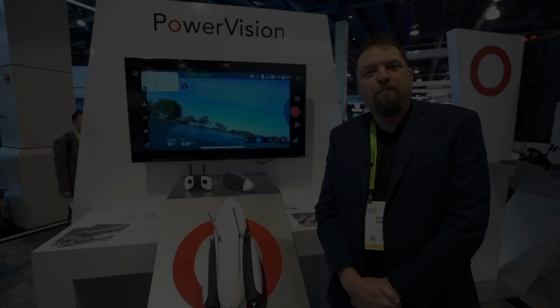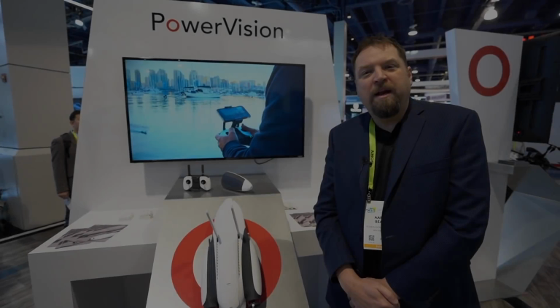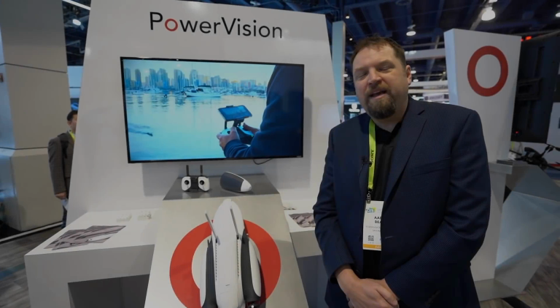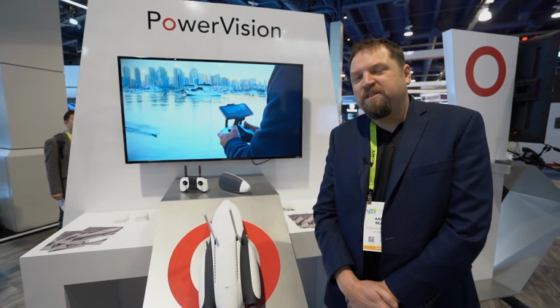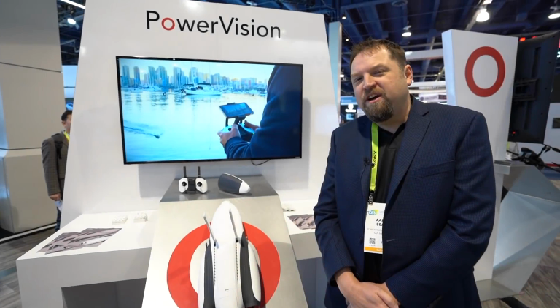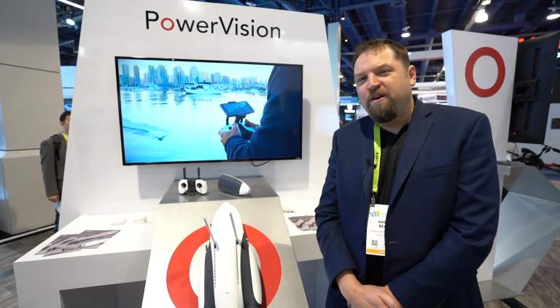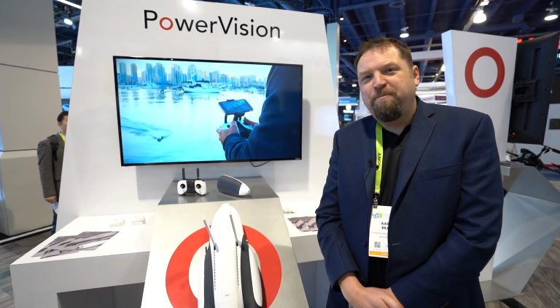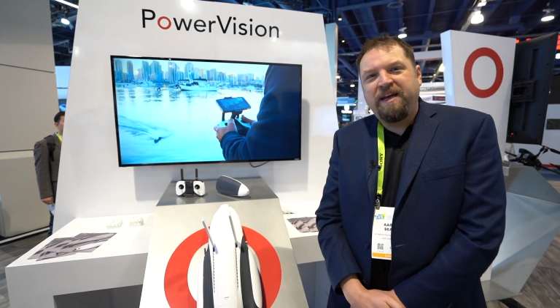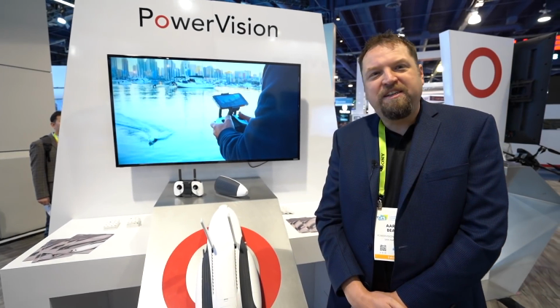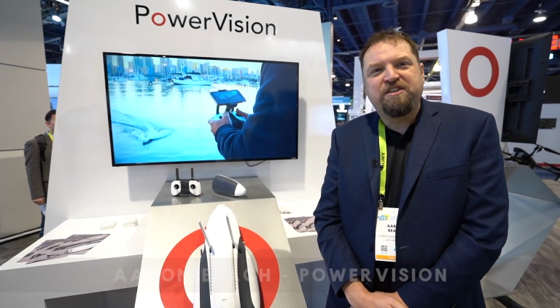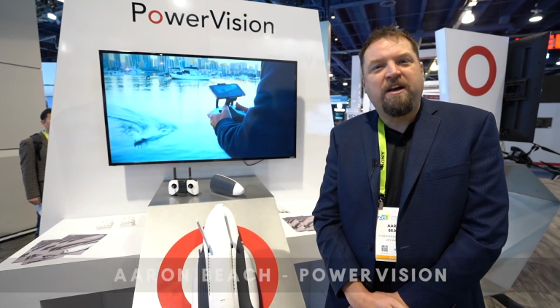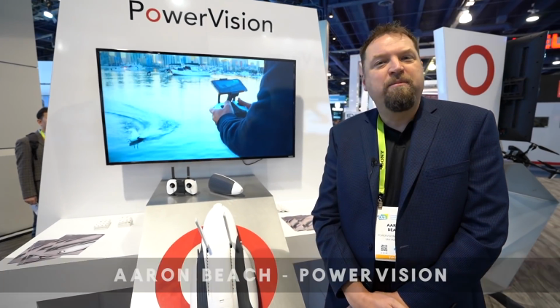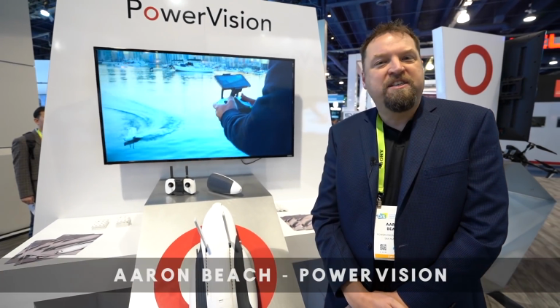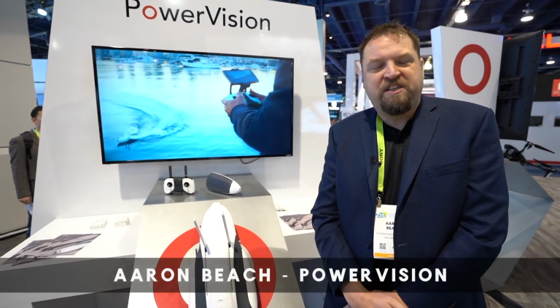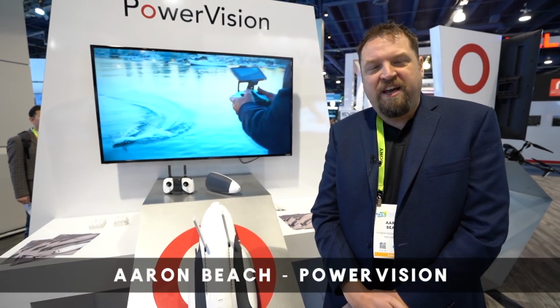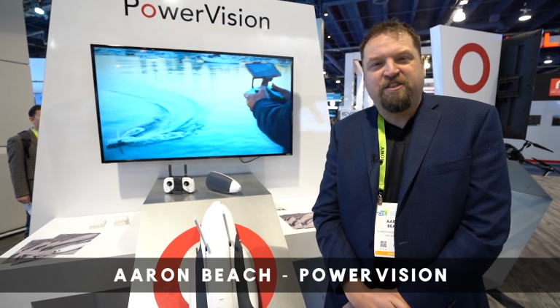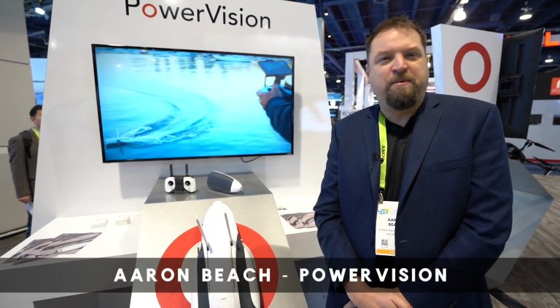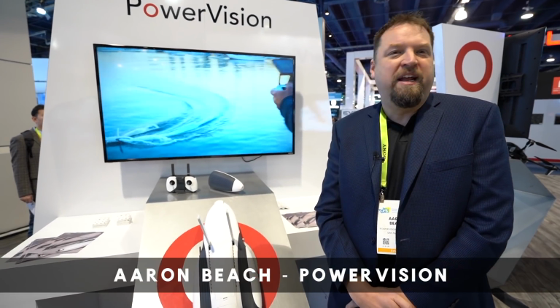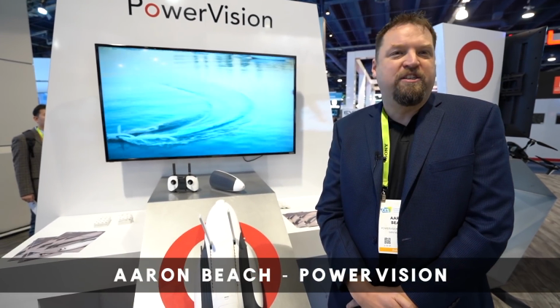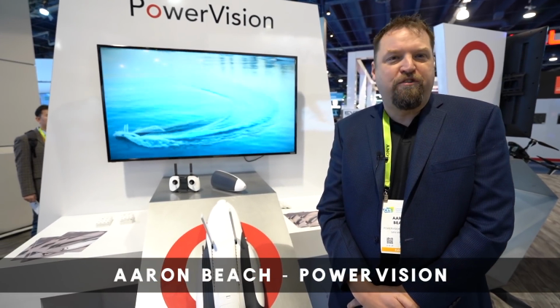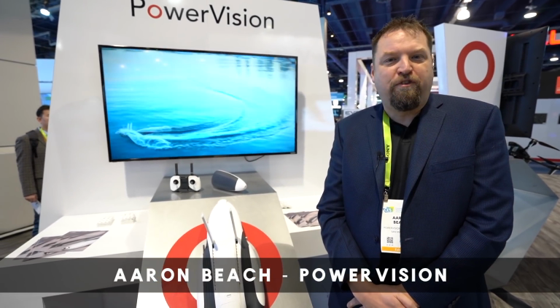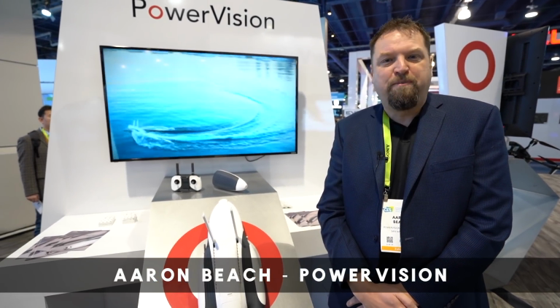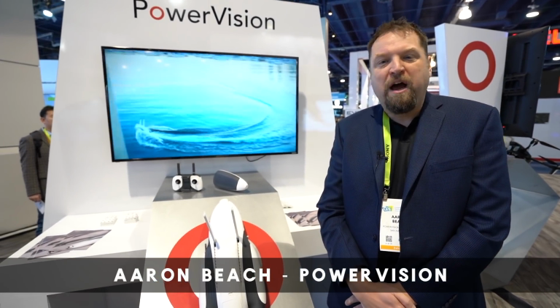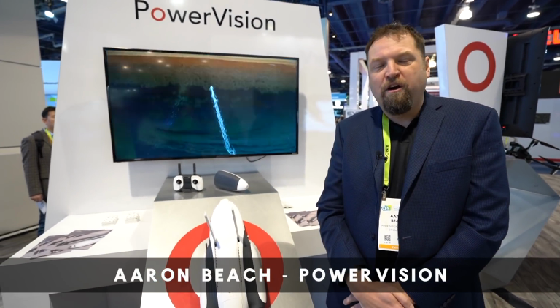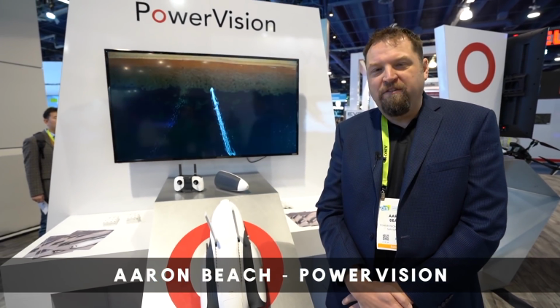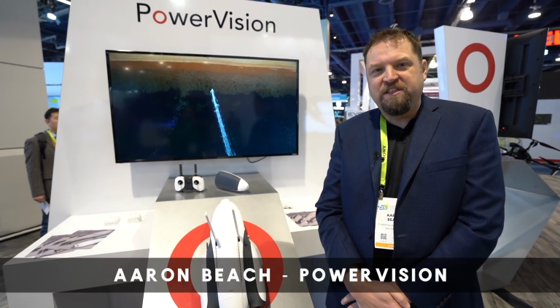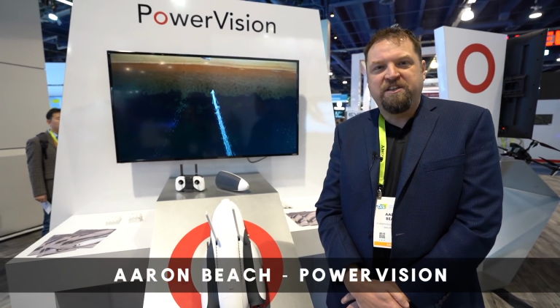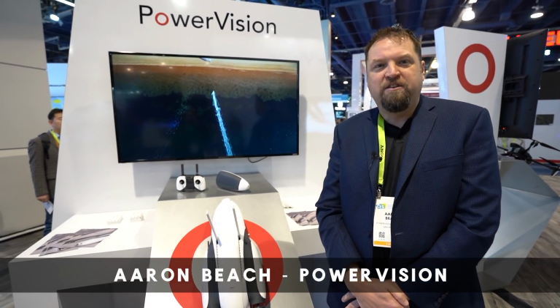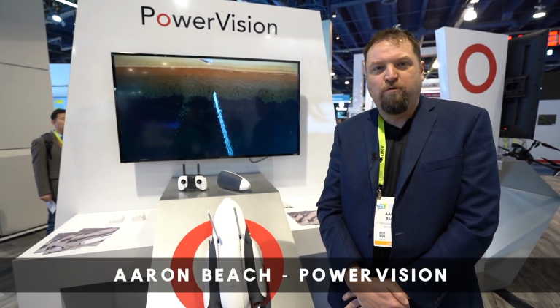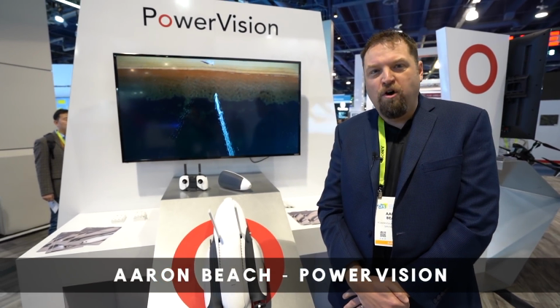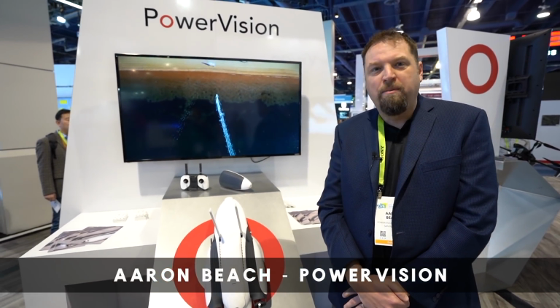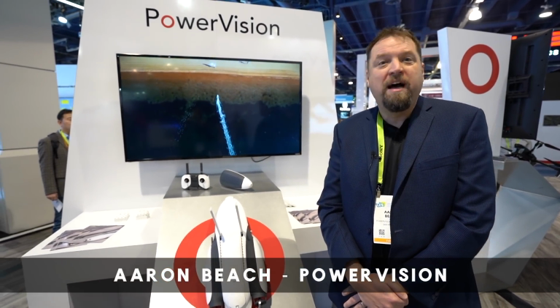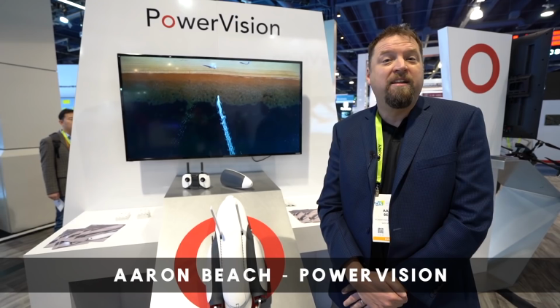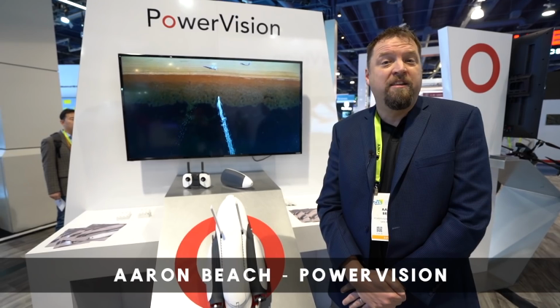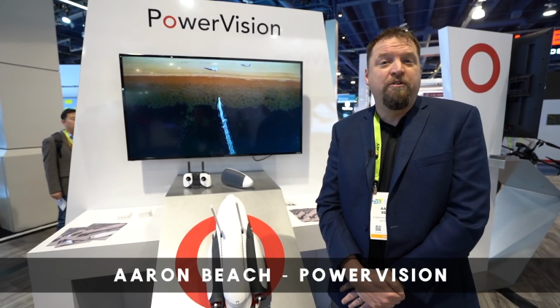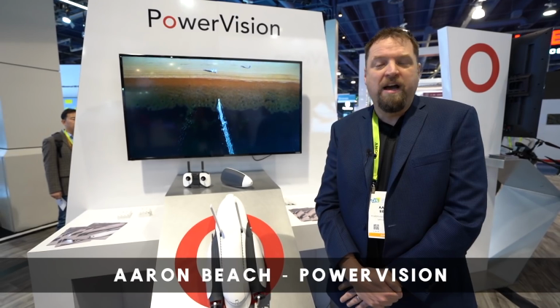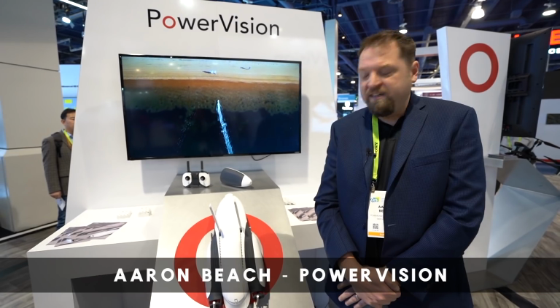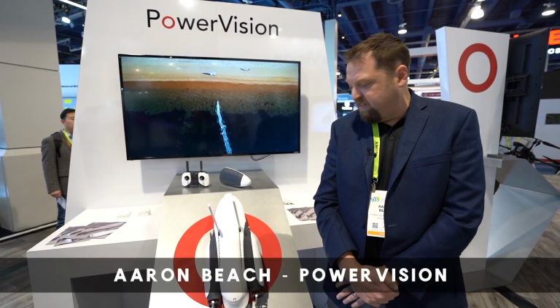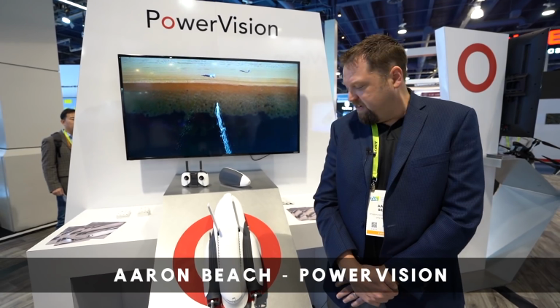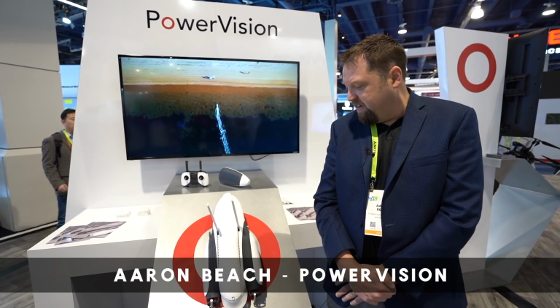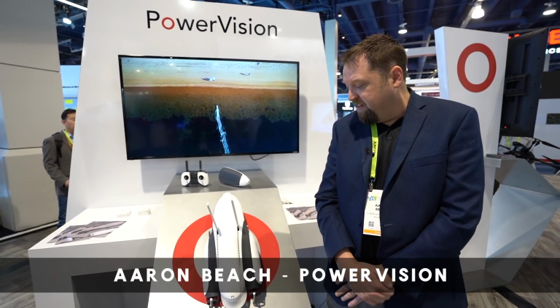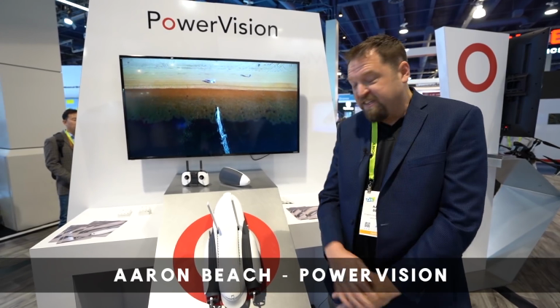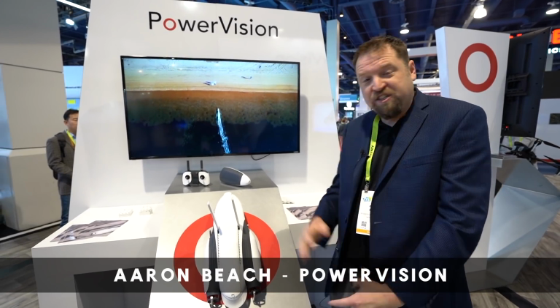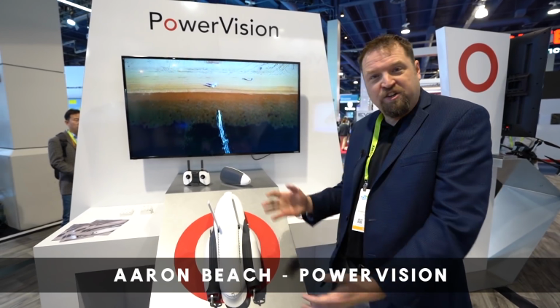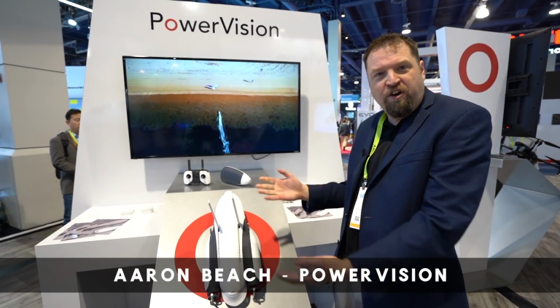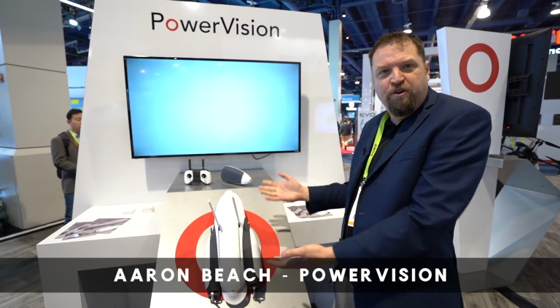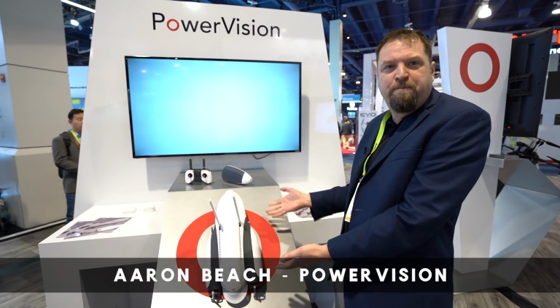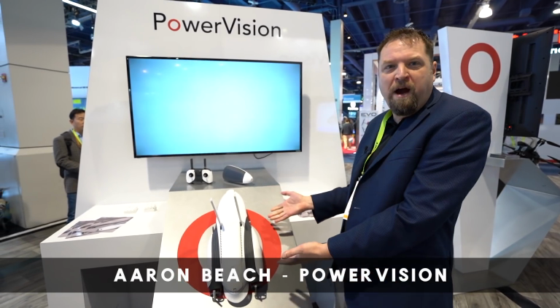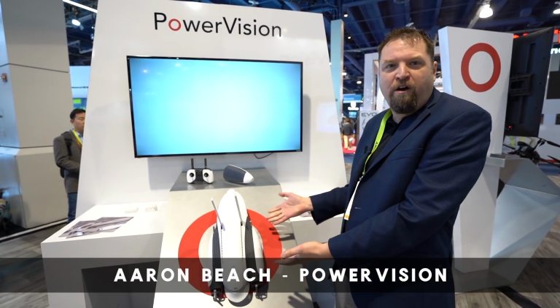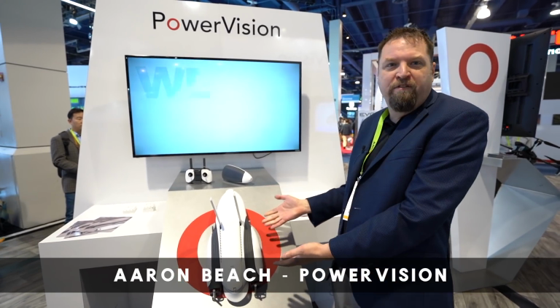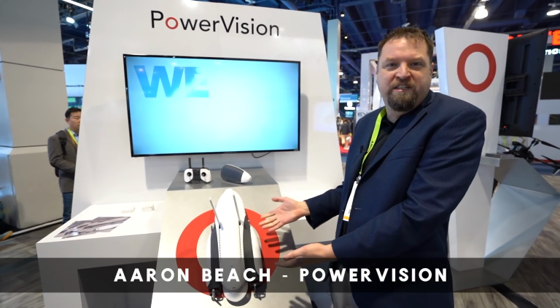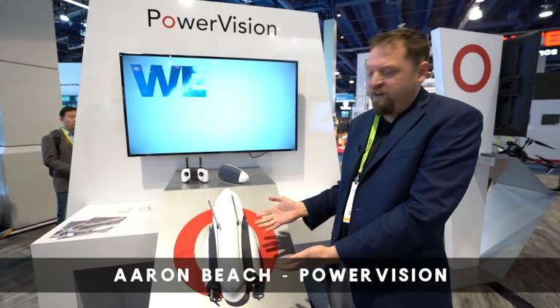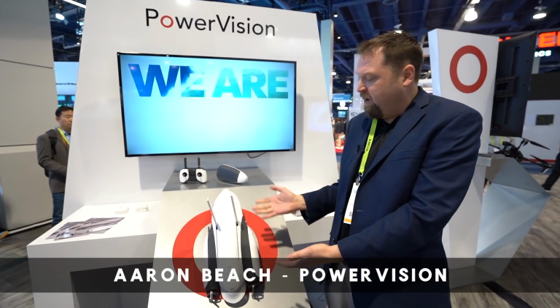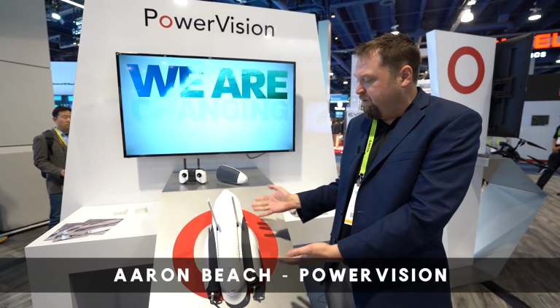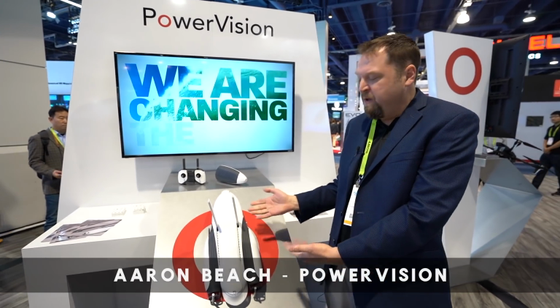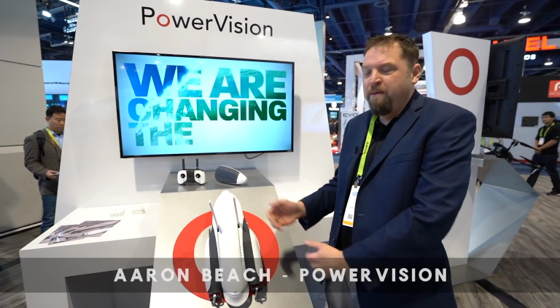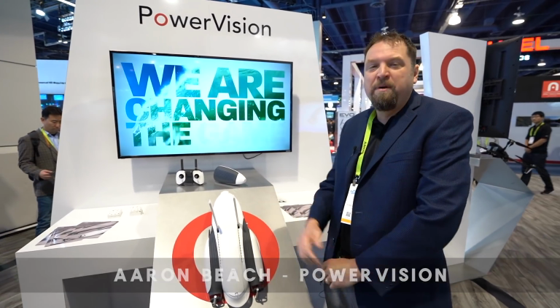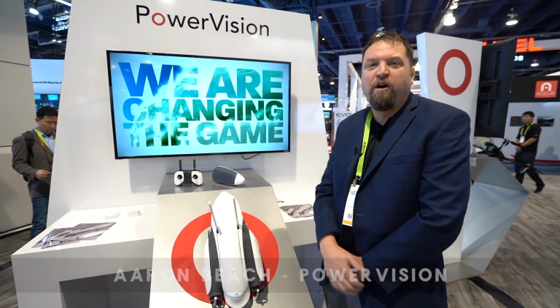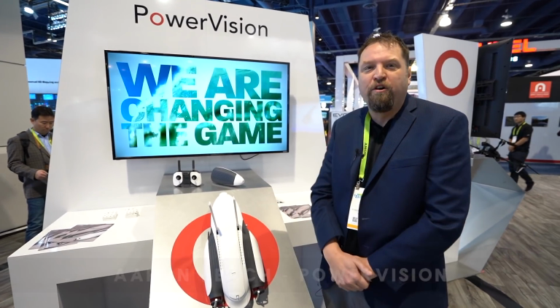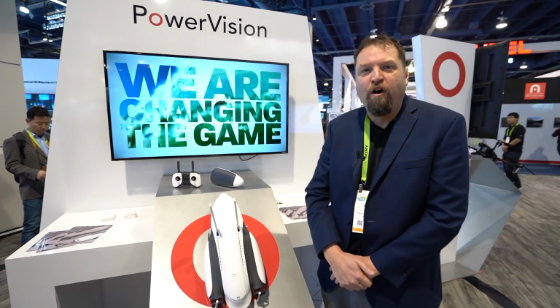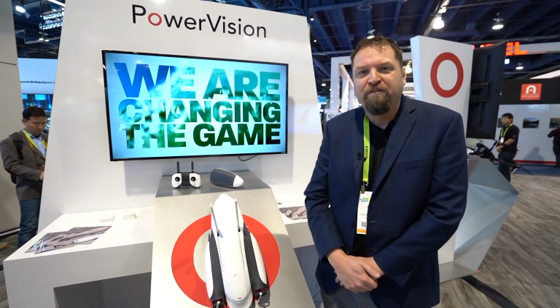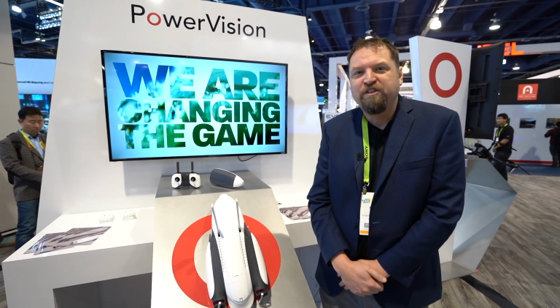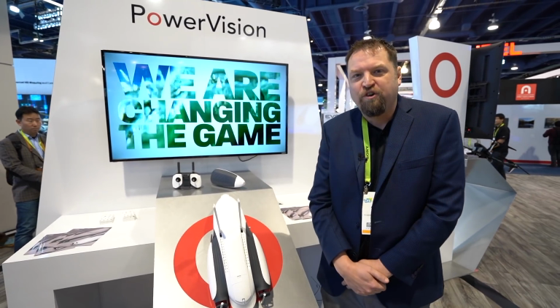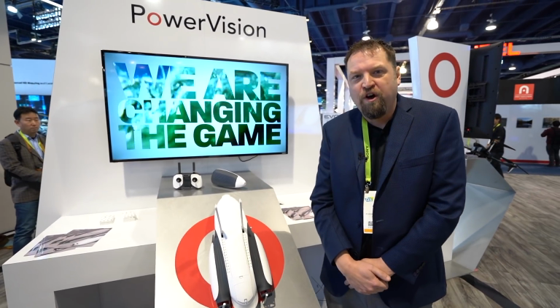My name's Aaron Beach. I'm the sales manager for Power Vision Robot in the U.S. And this is our new Power Dolphin drone.